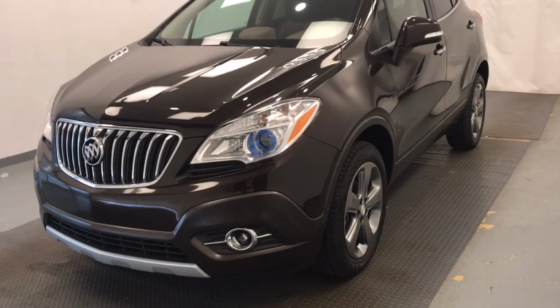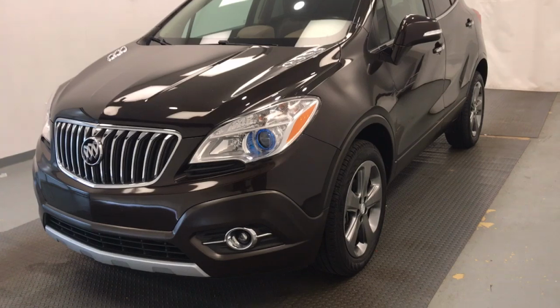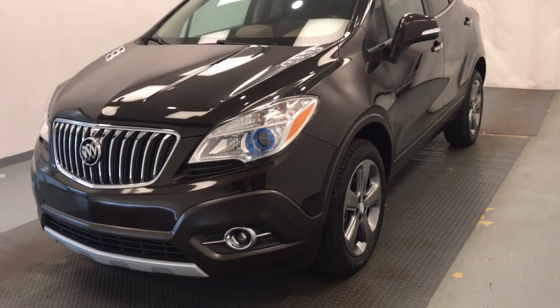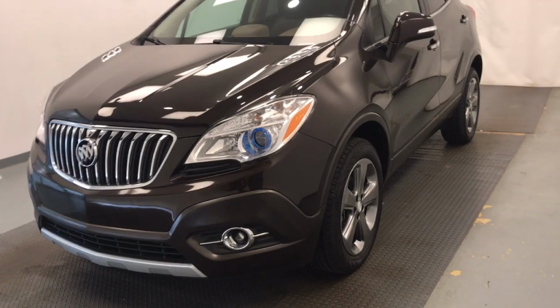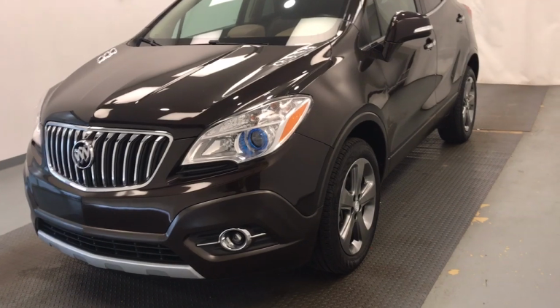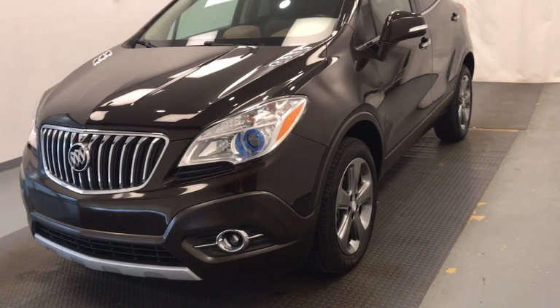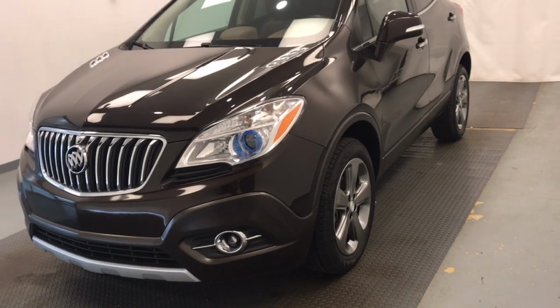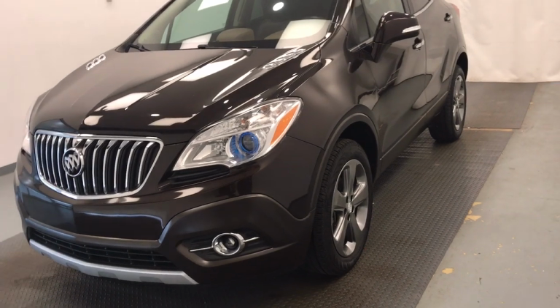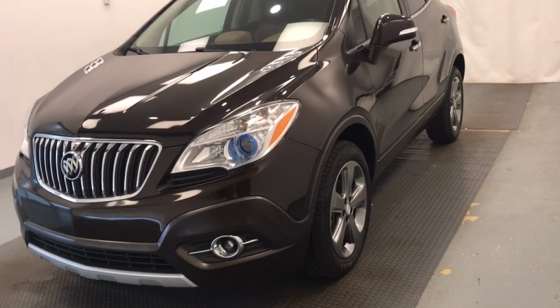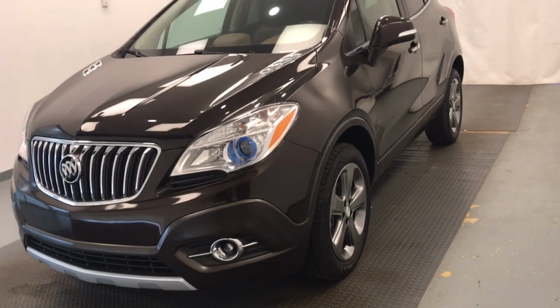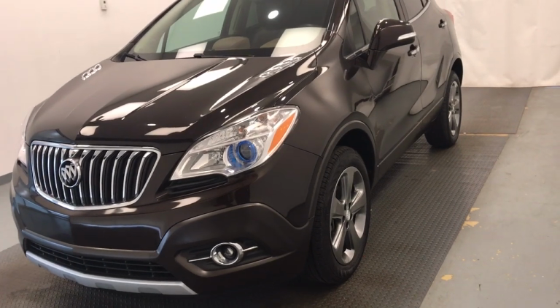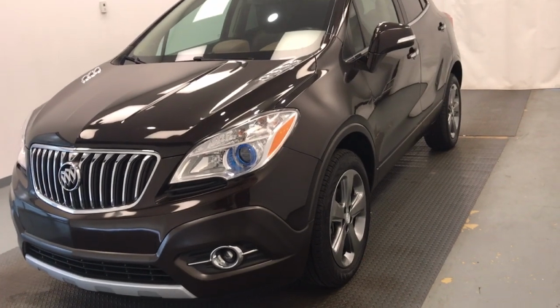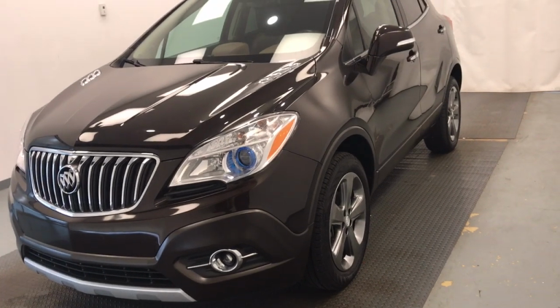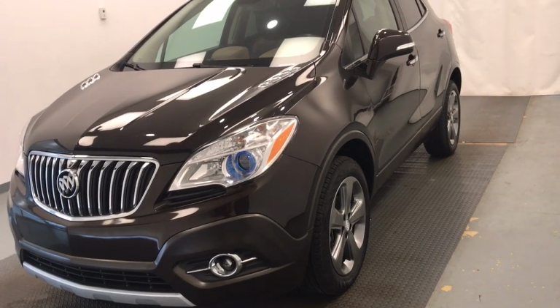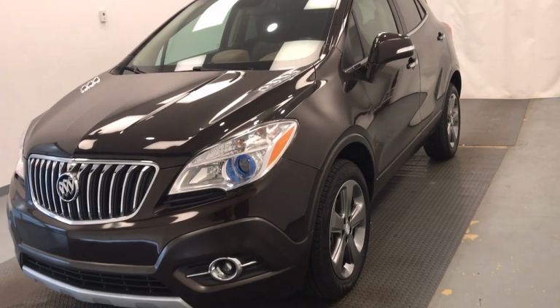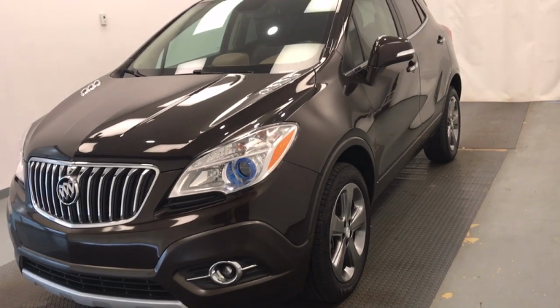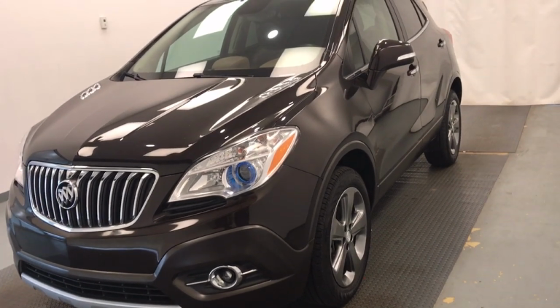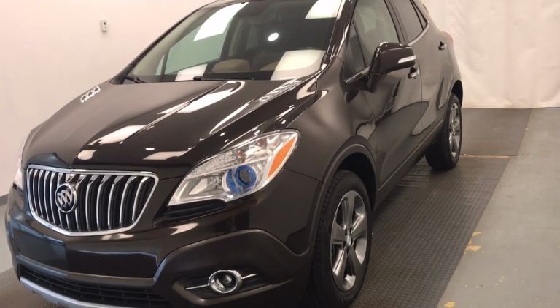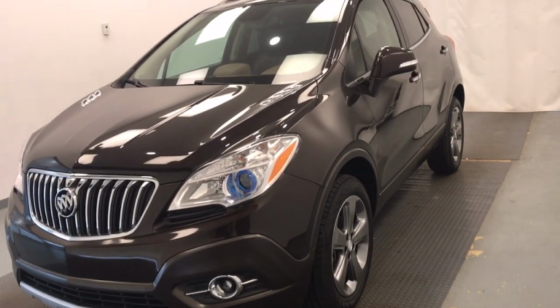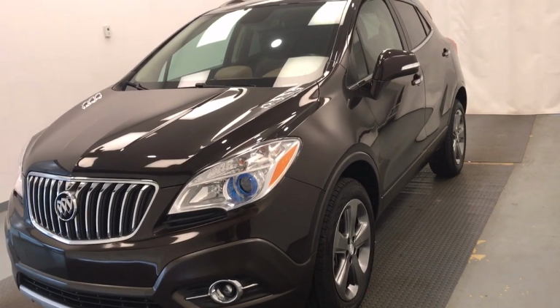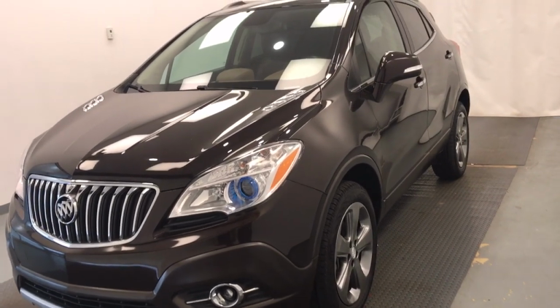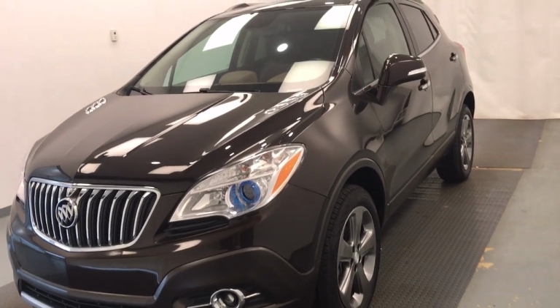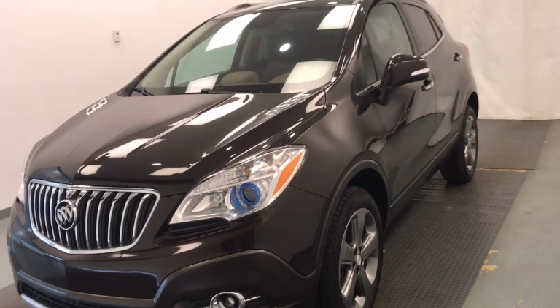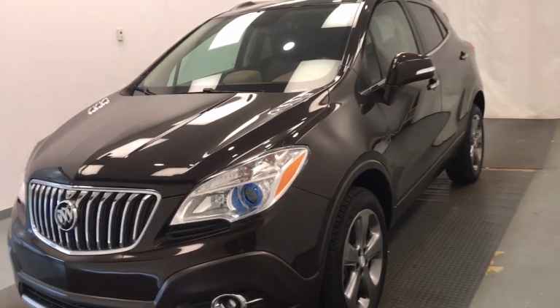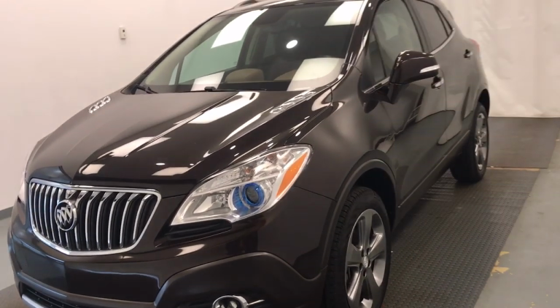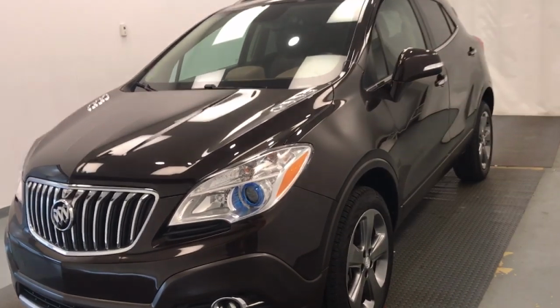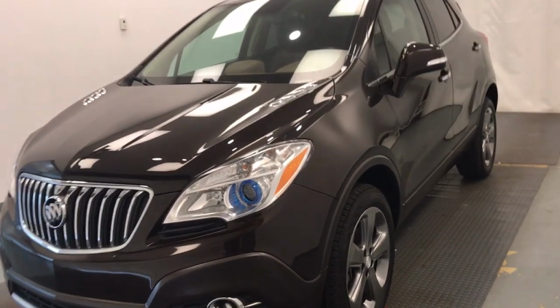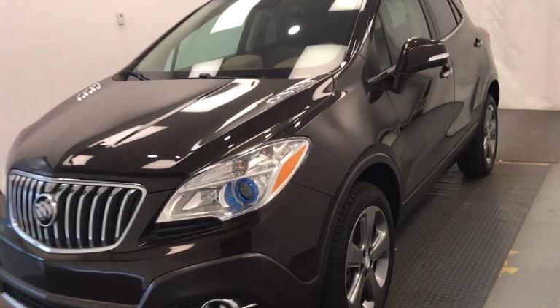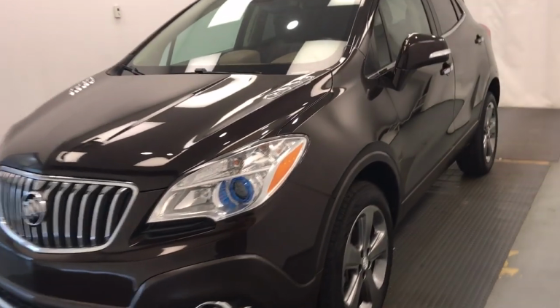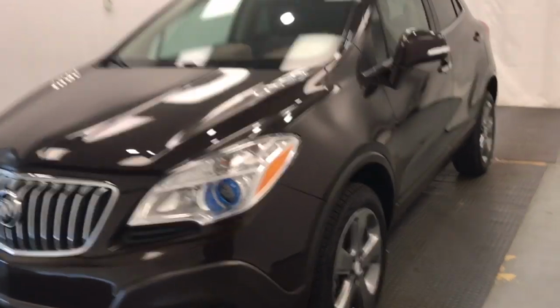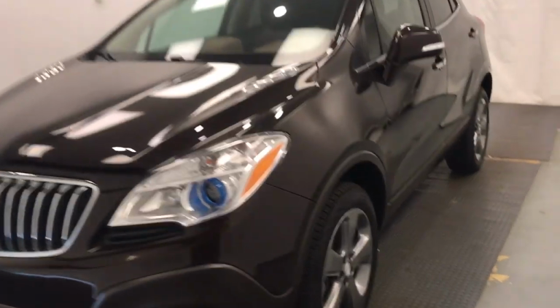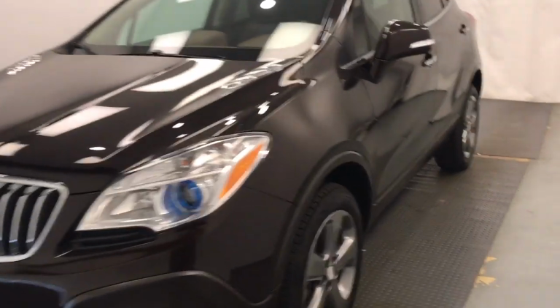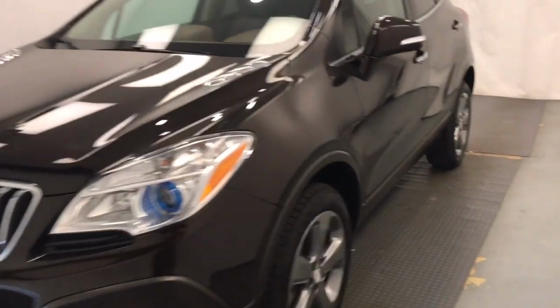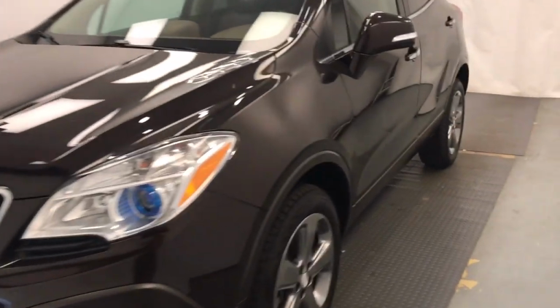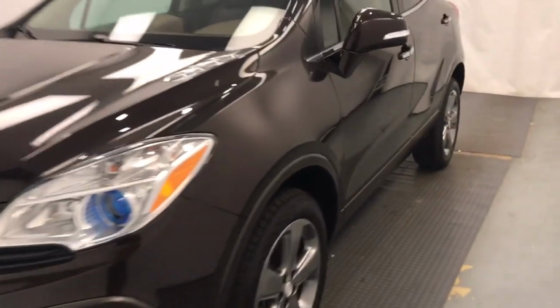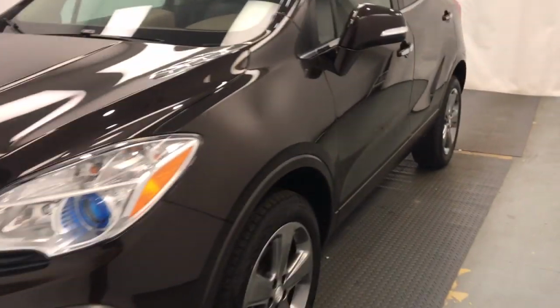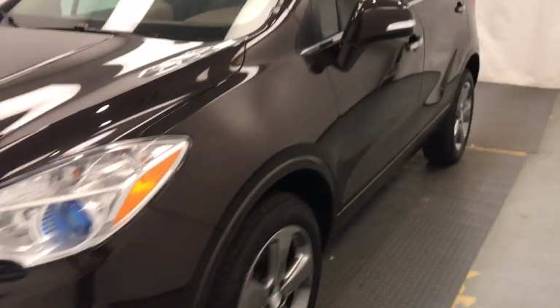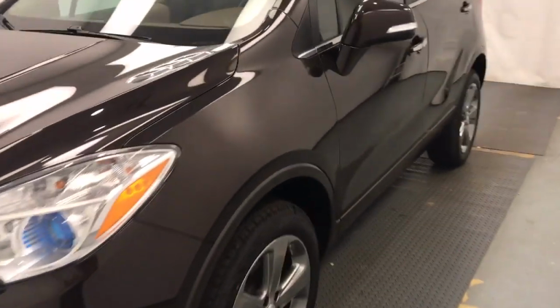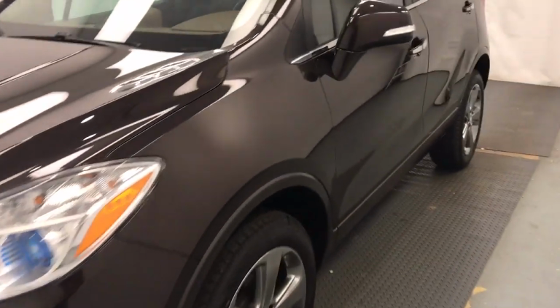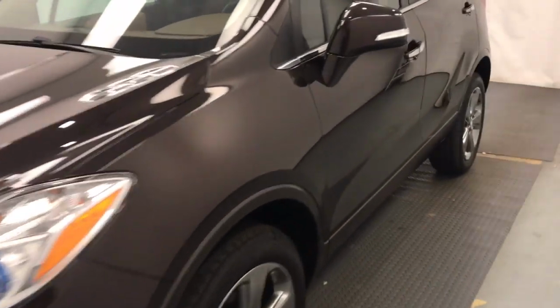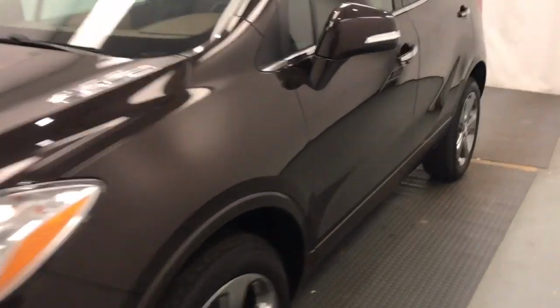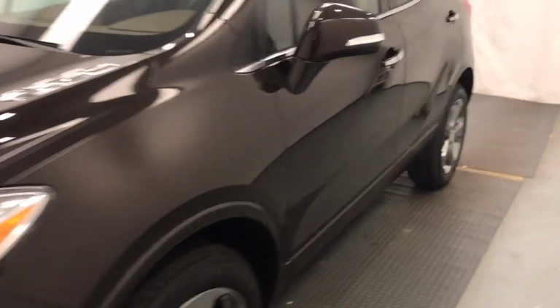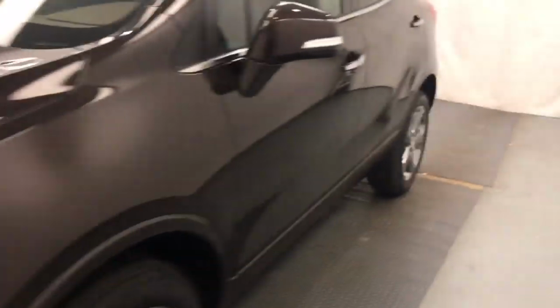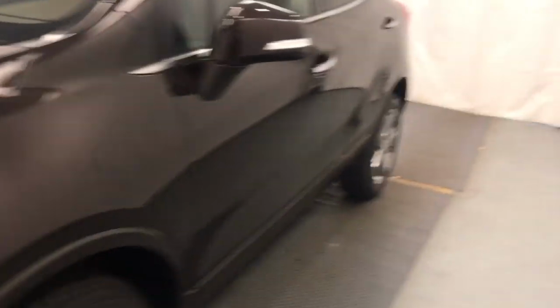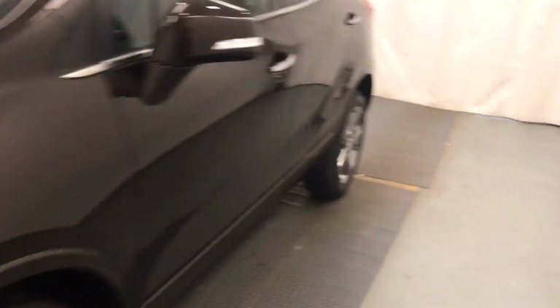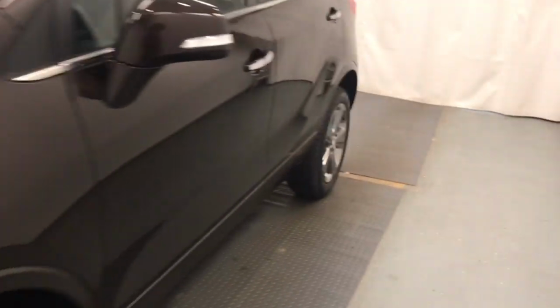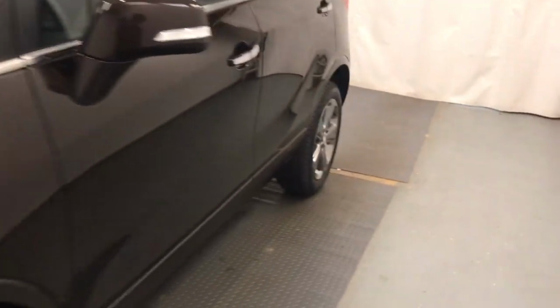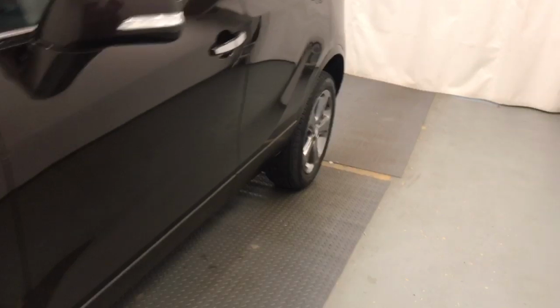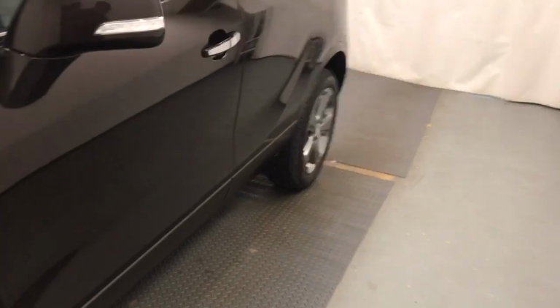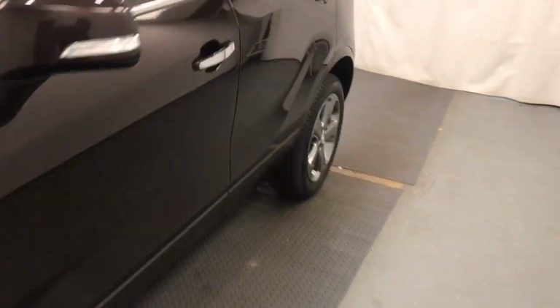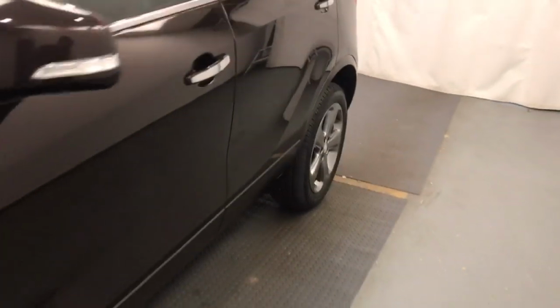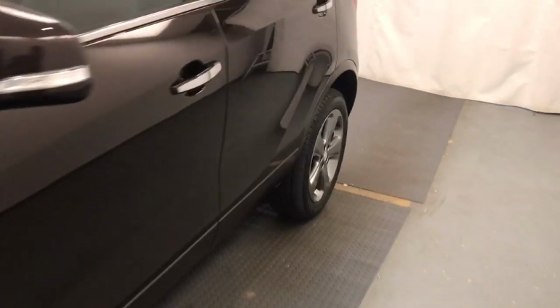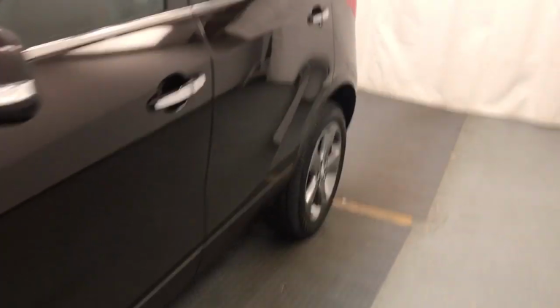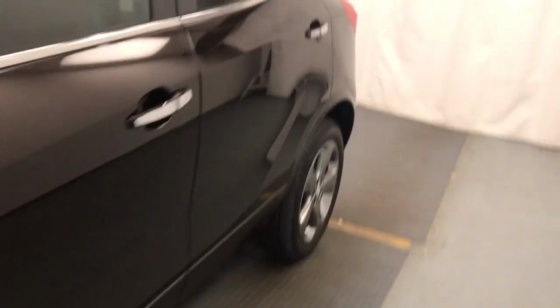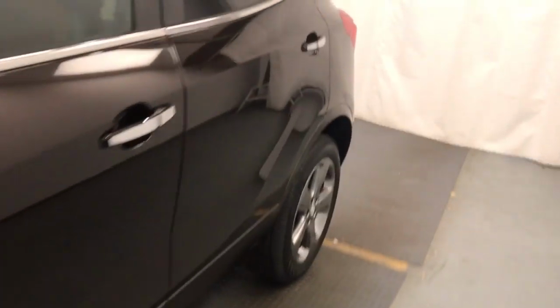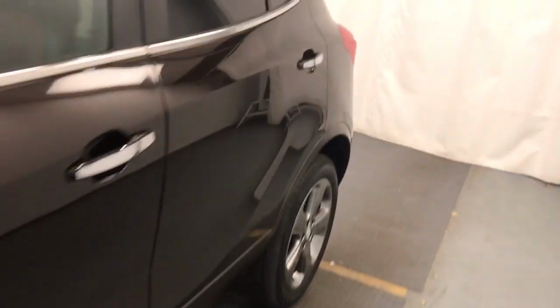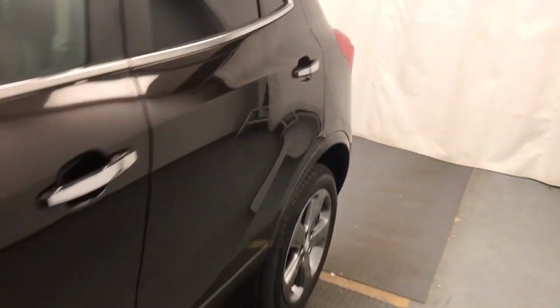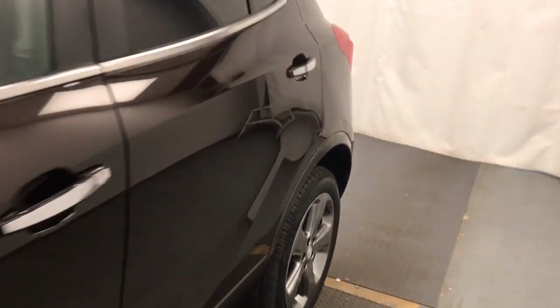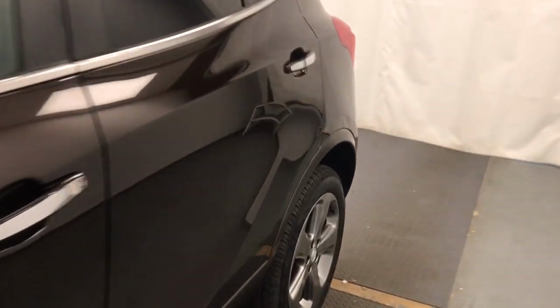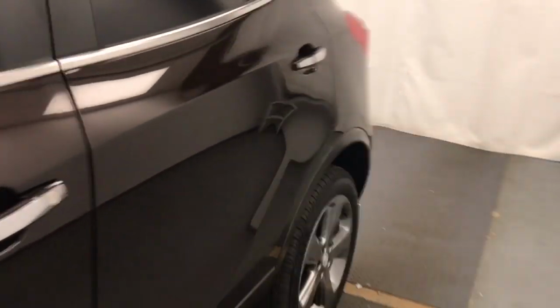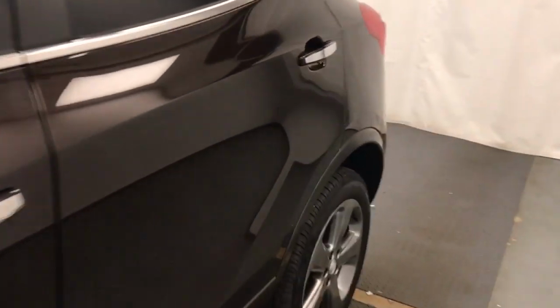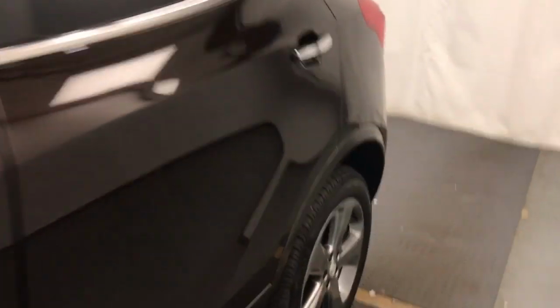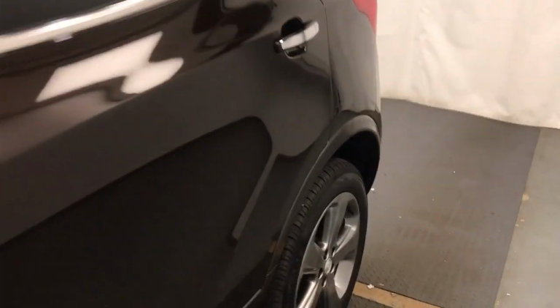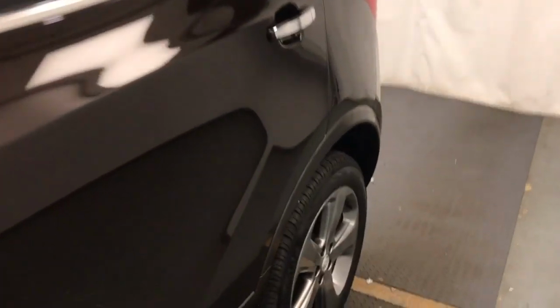Stock number 143,367, a 2014 Buick Encore. Exterior color is brown.